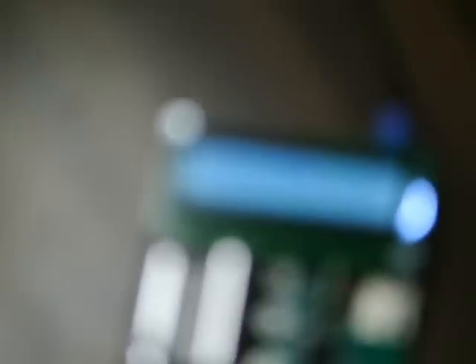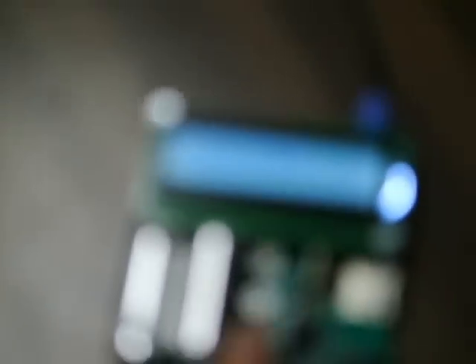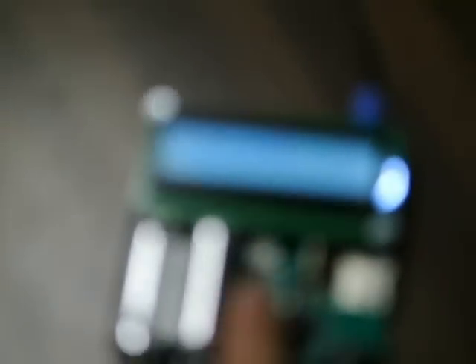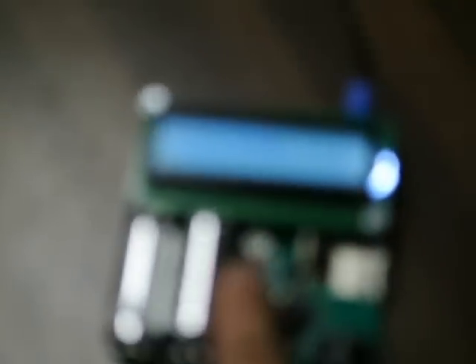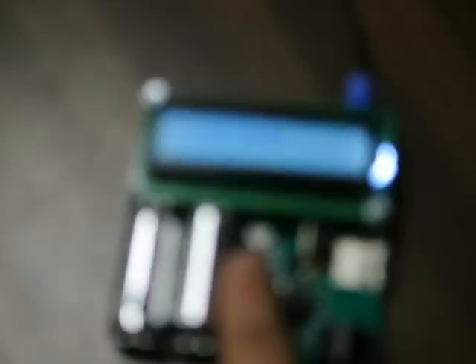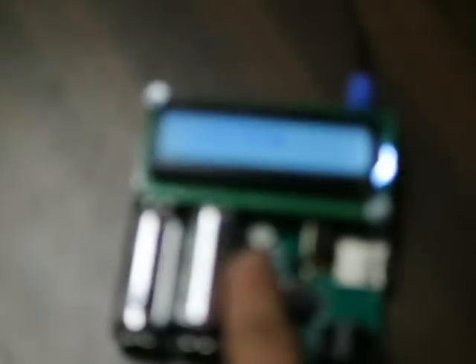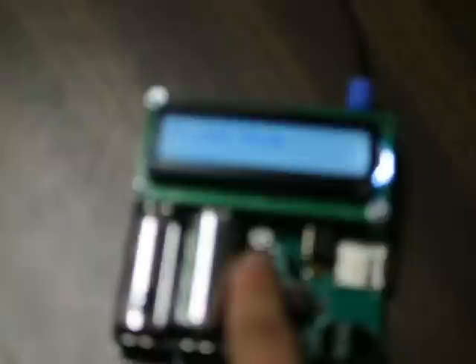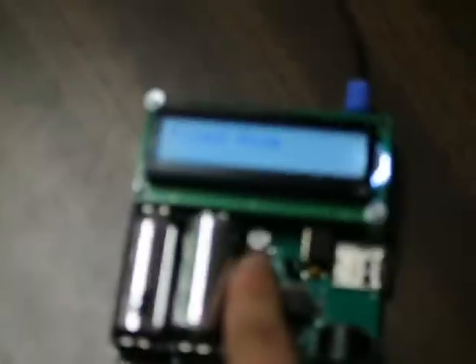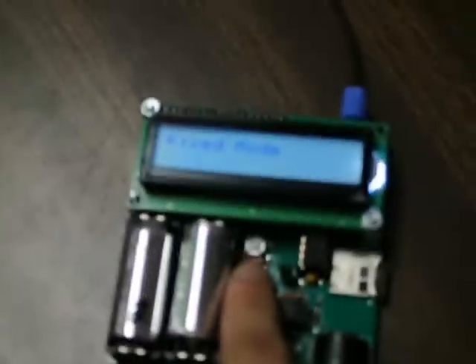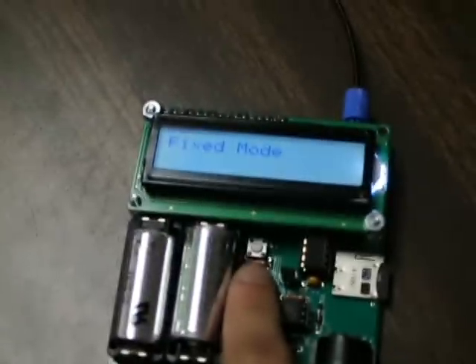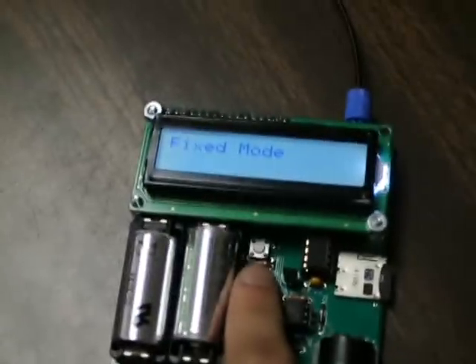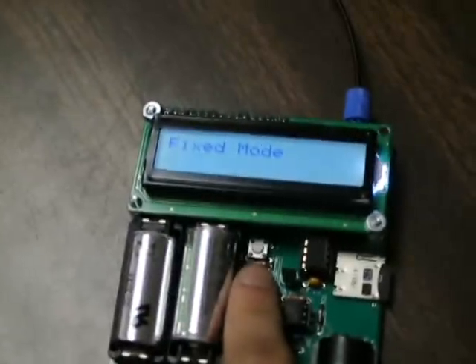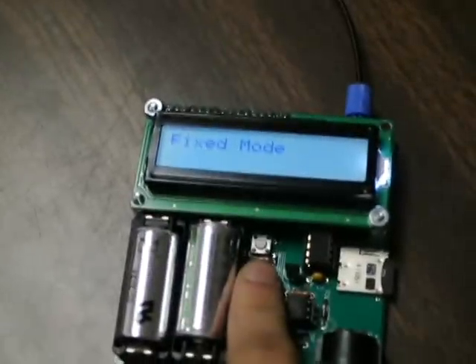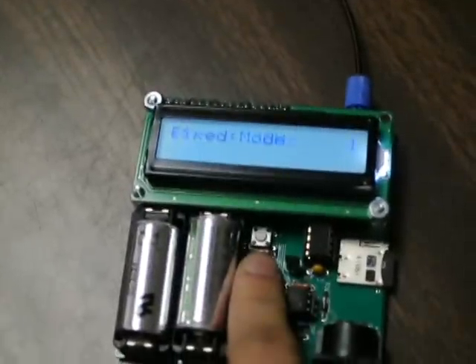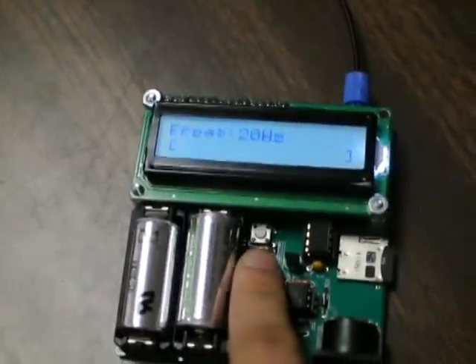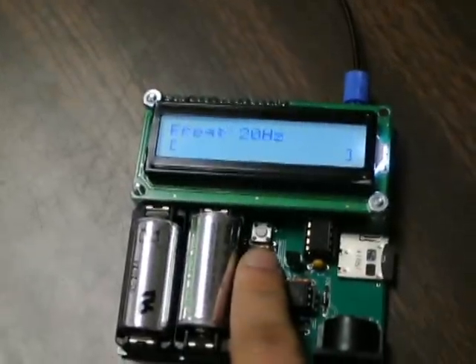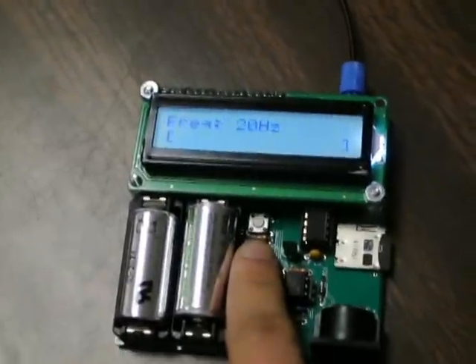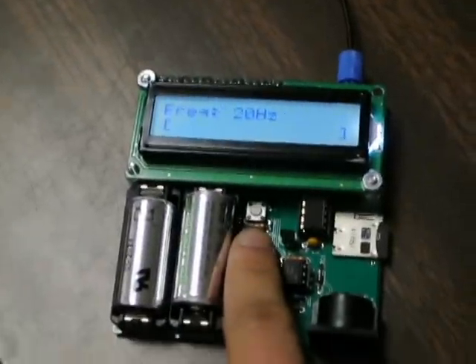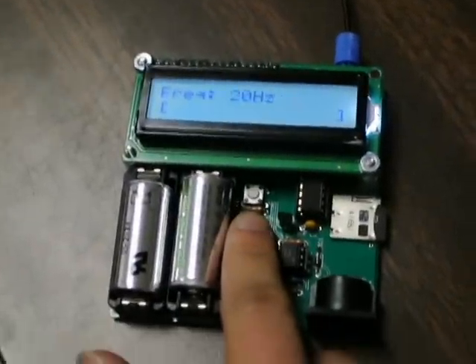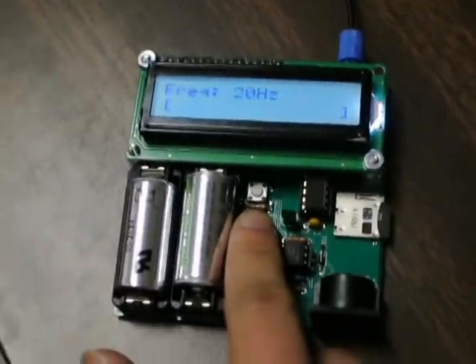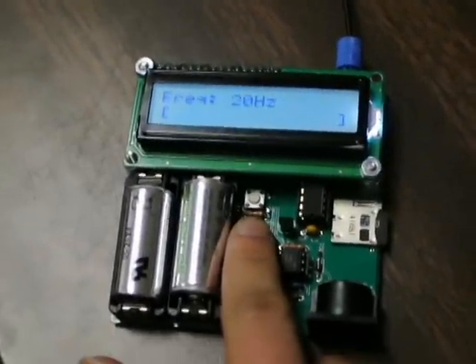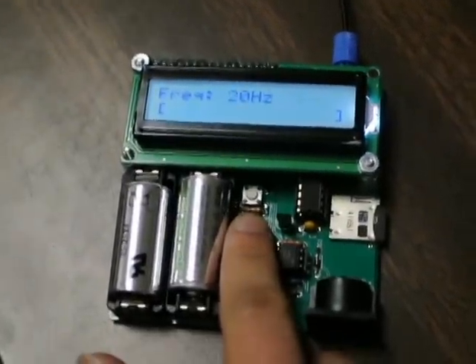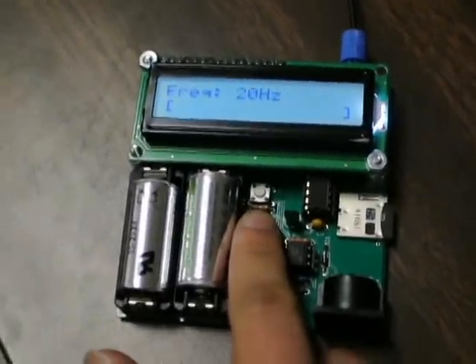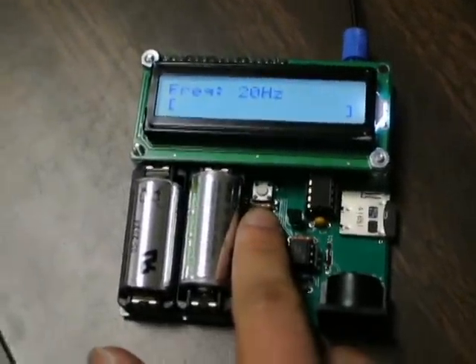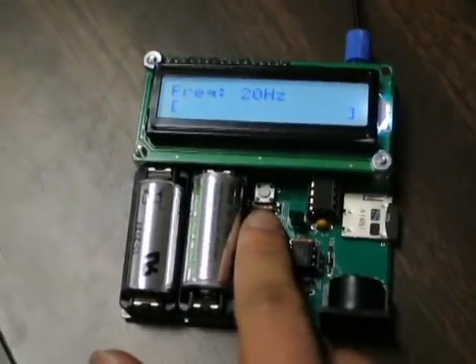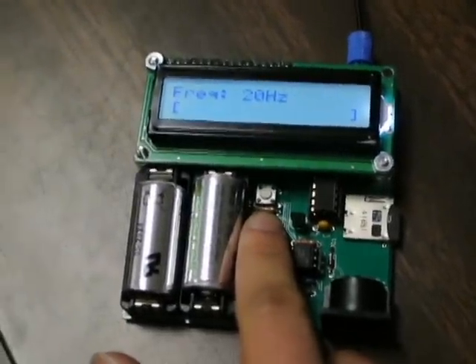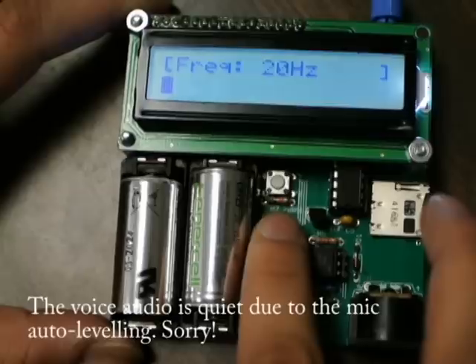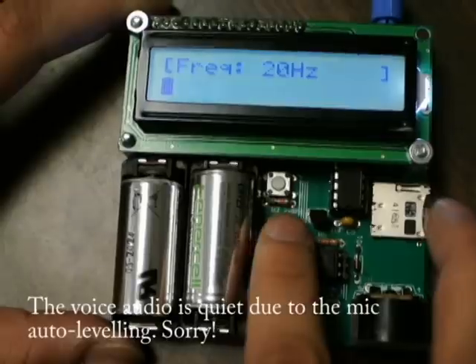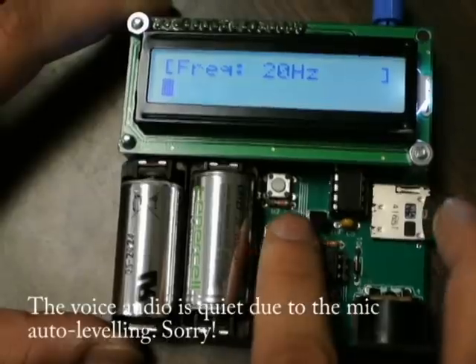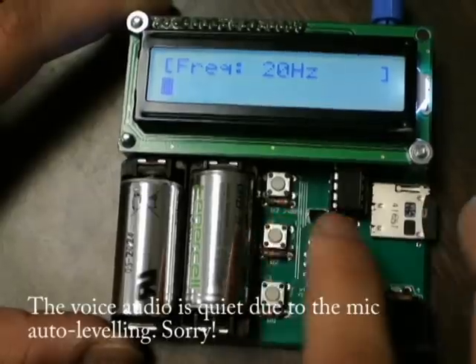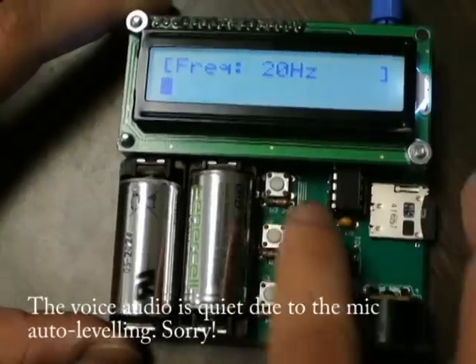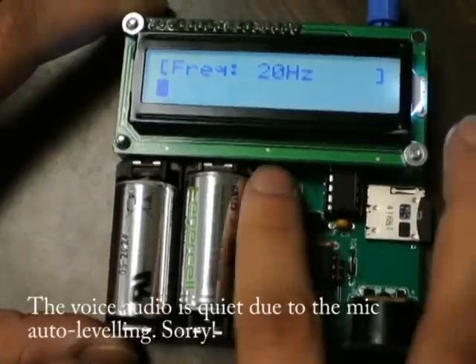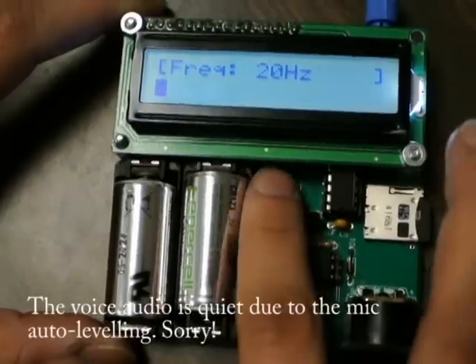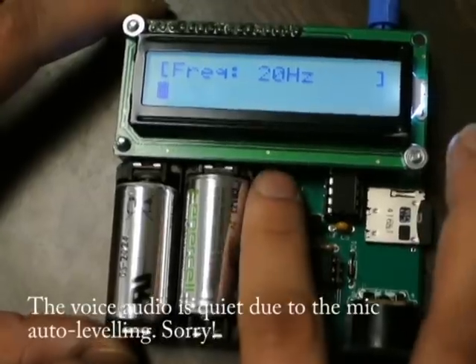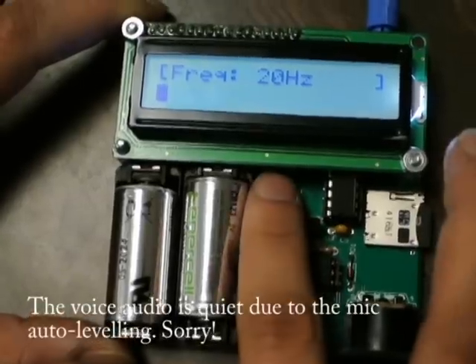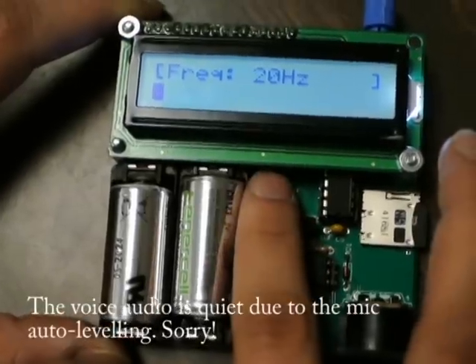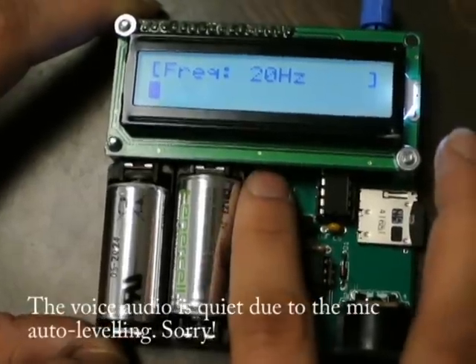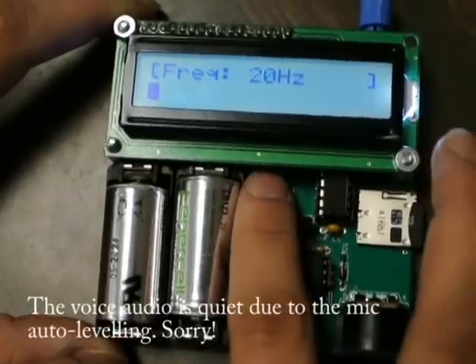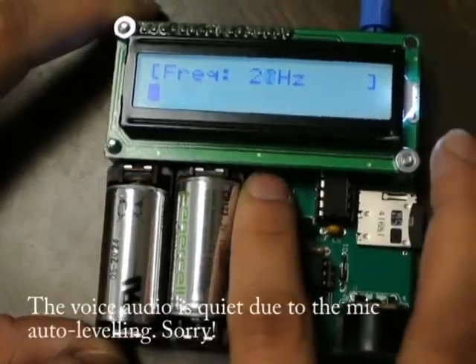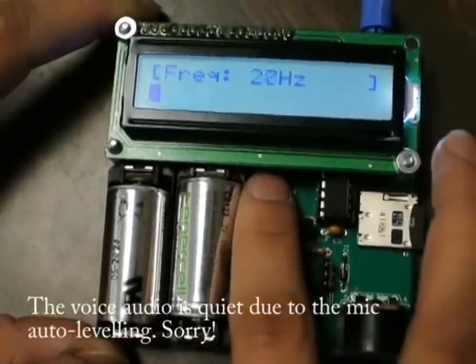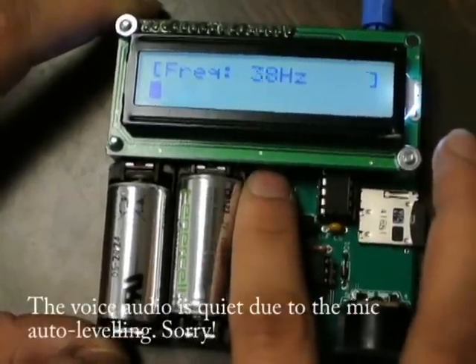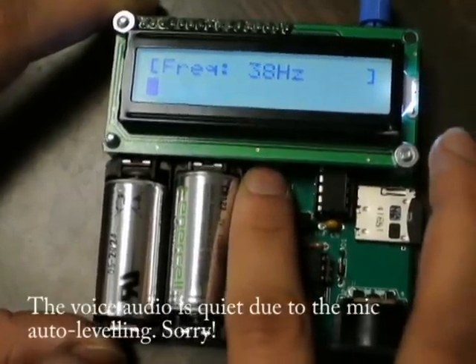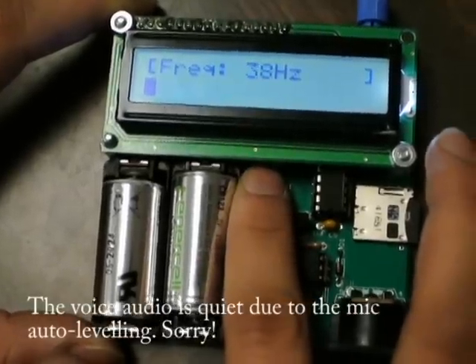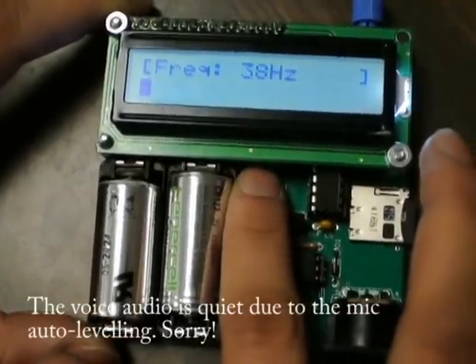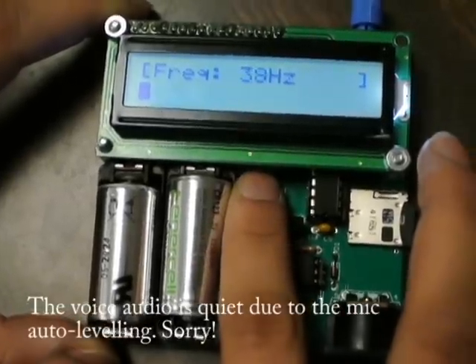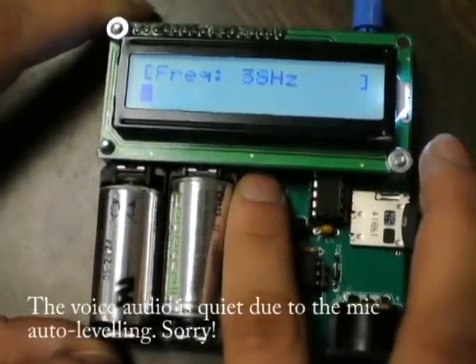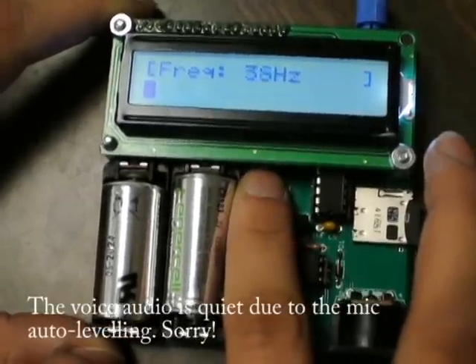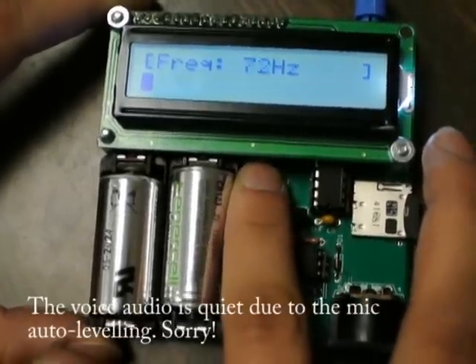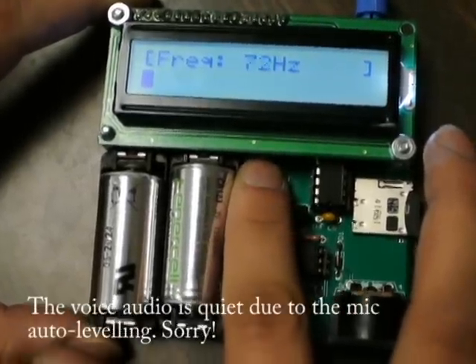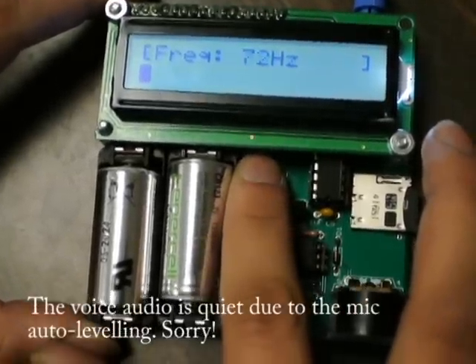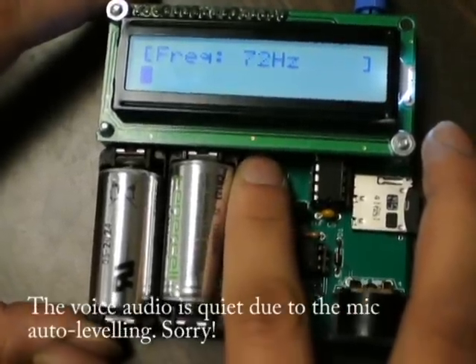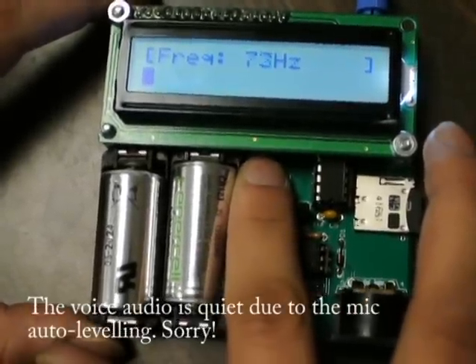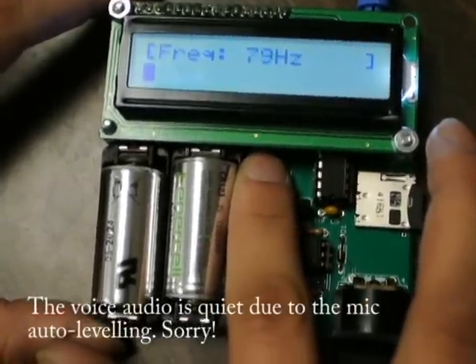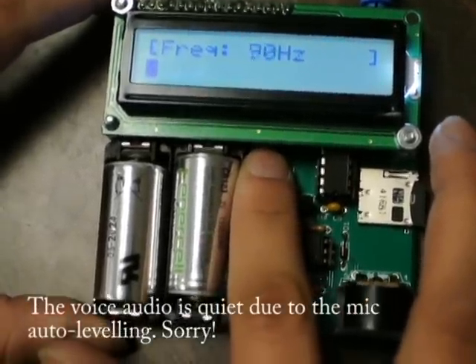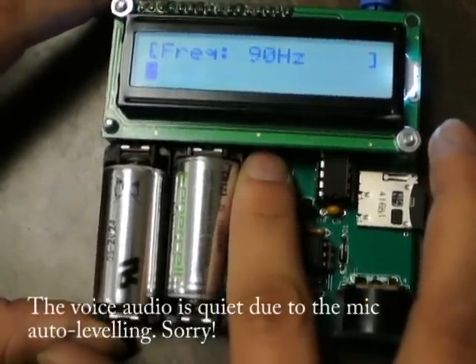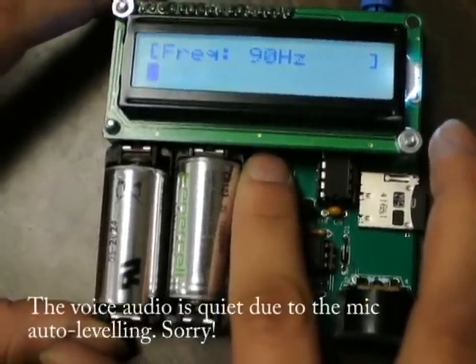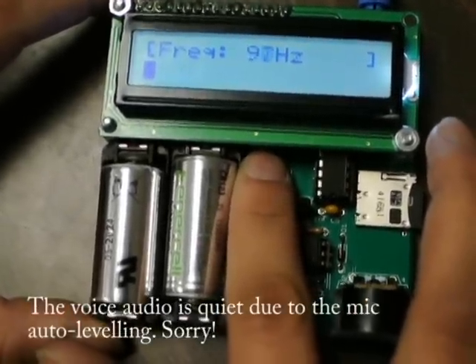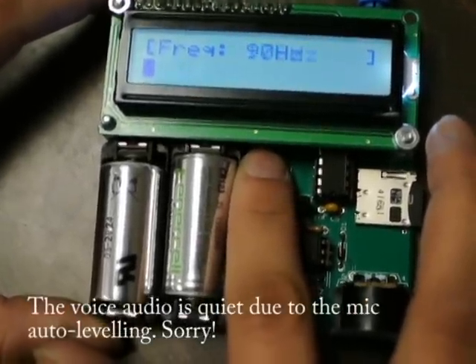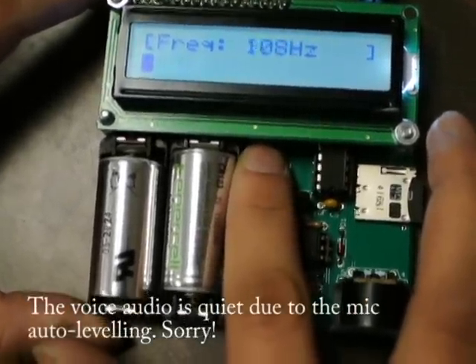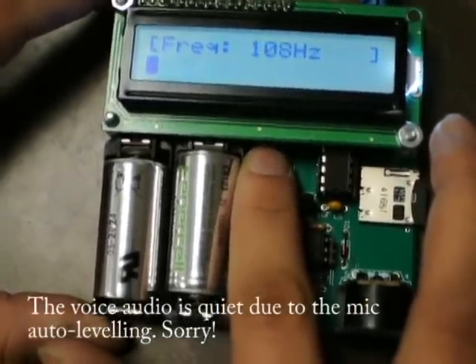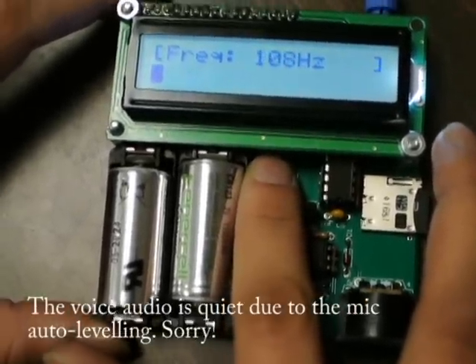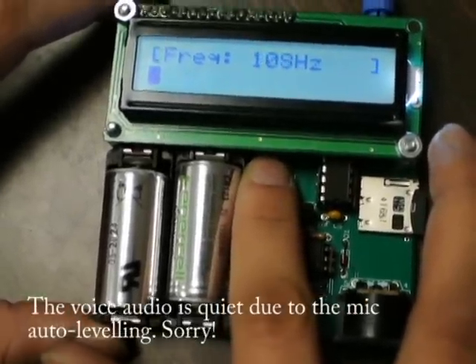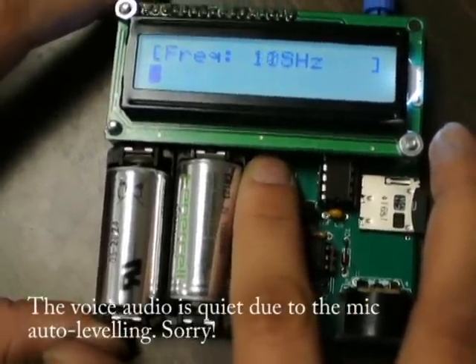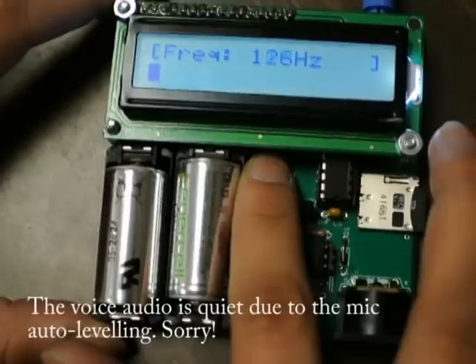Entering fixed mode, frequency setting — increase the frequency, and you see the first readout.